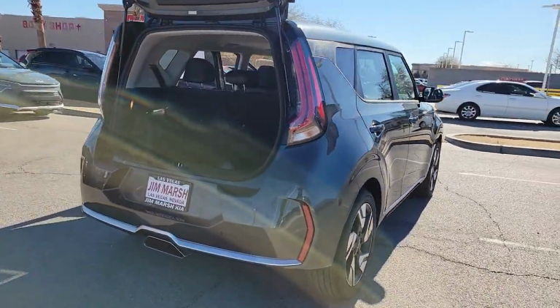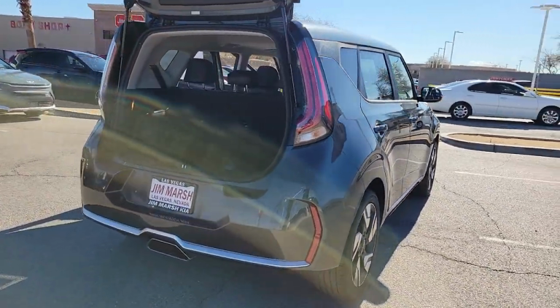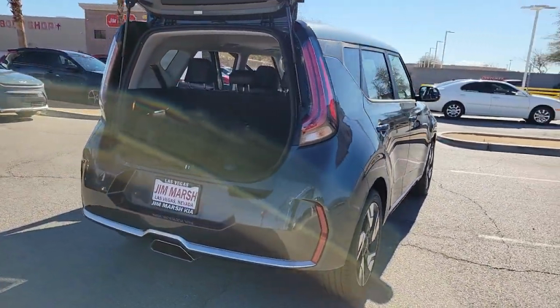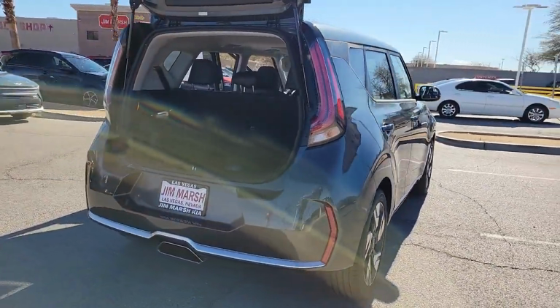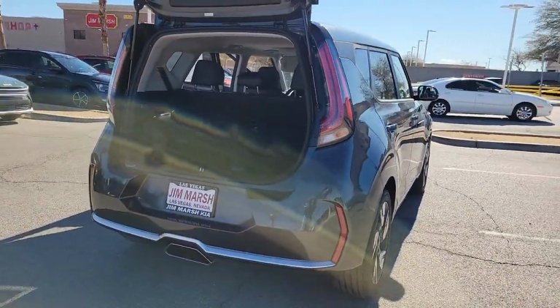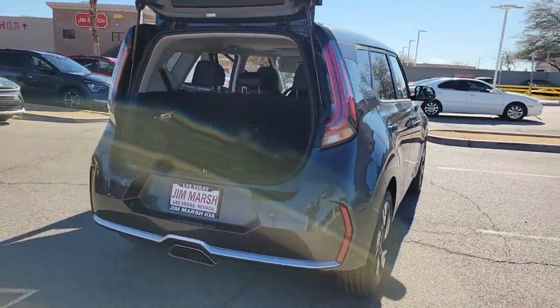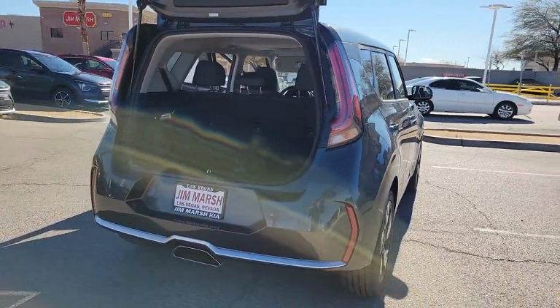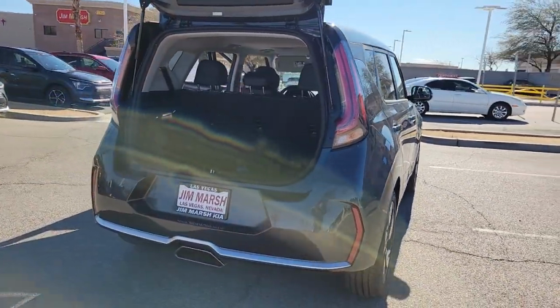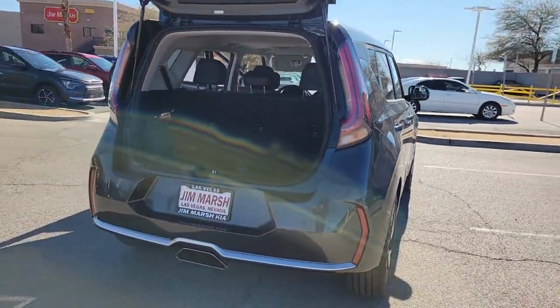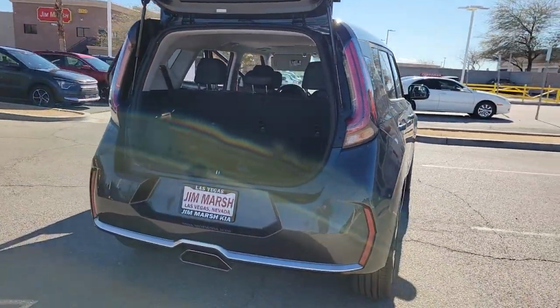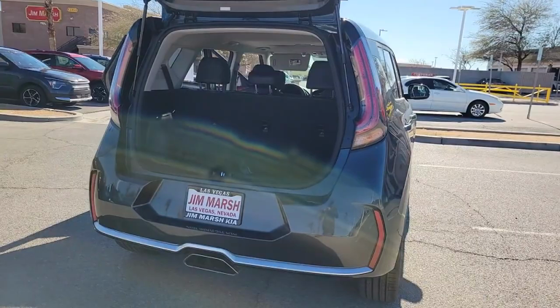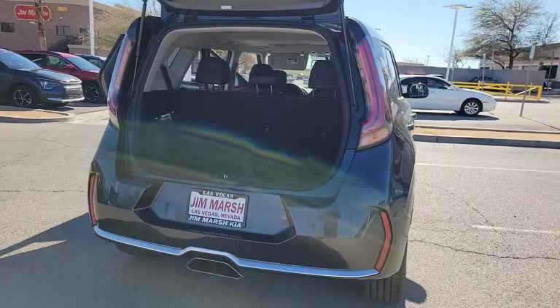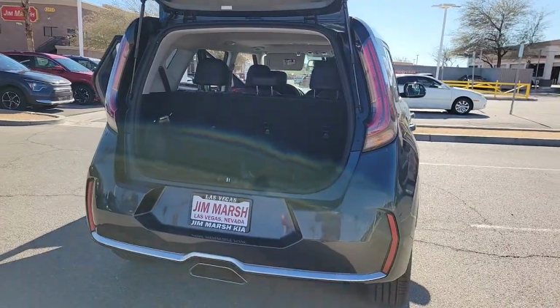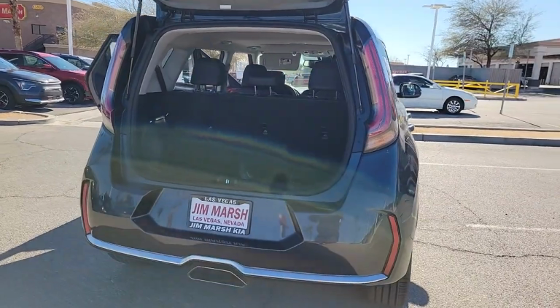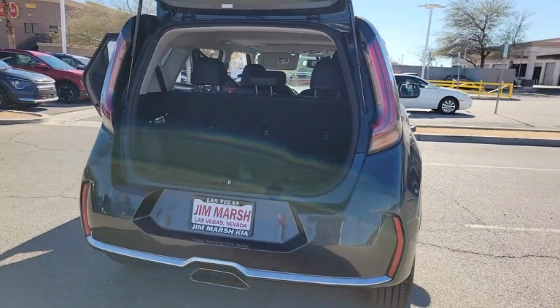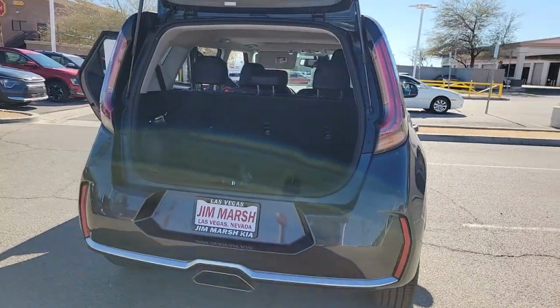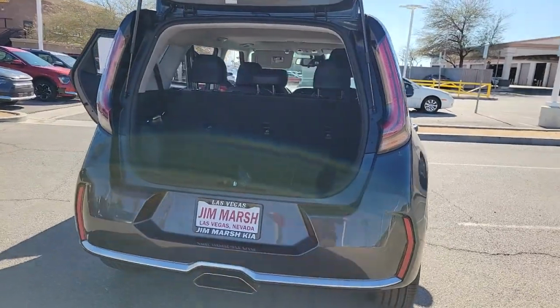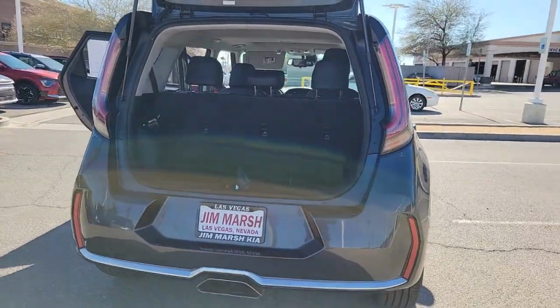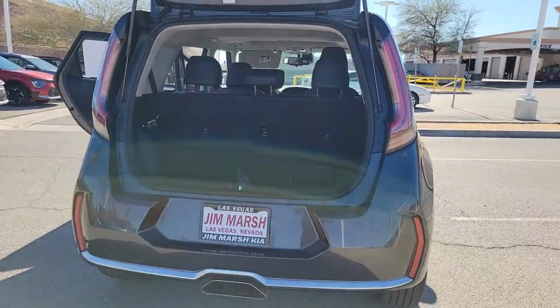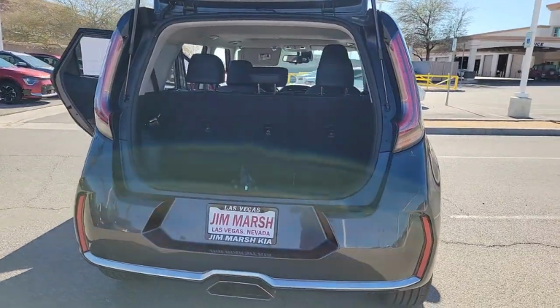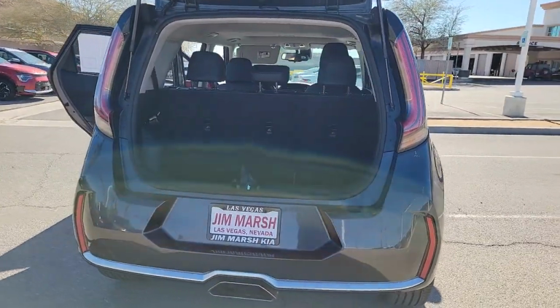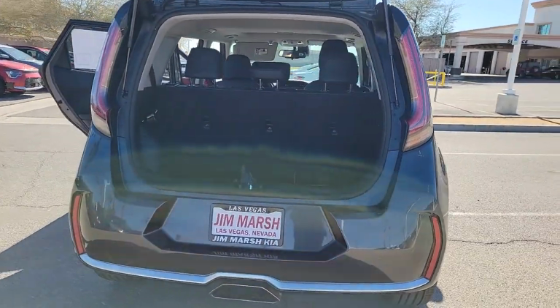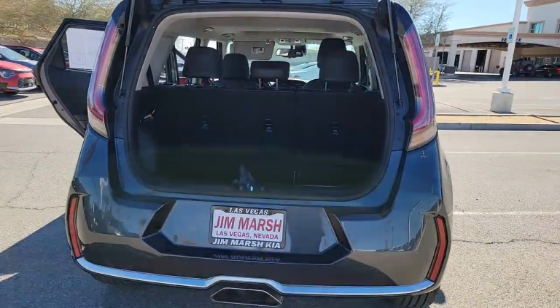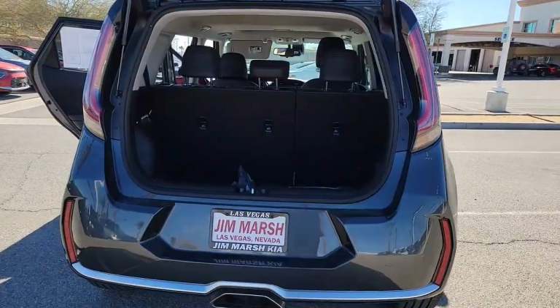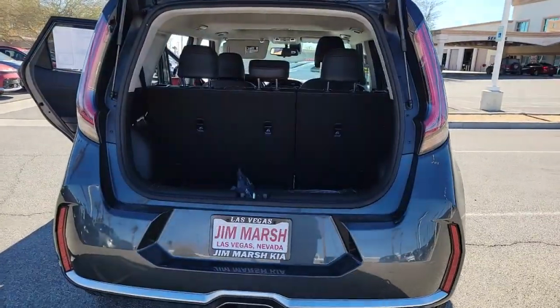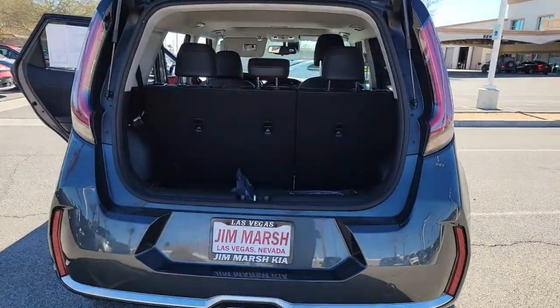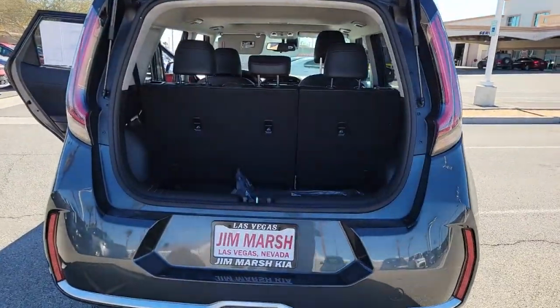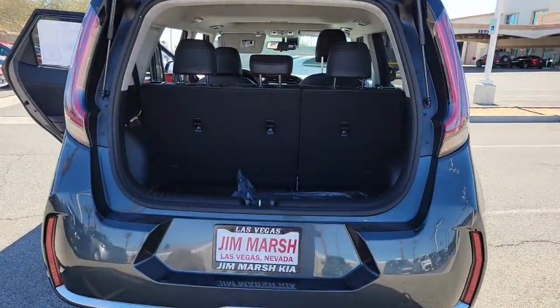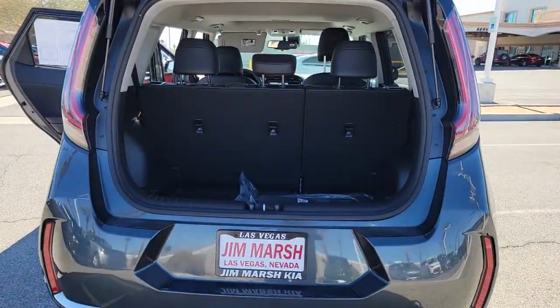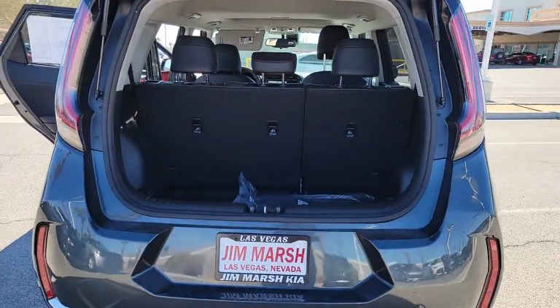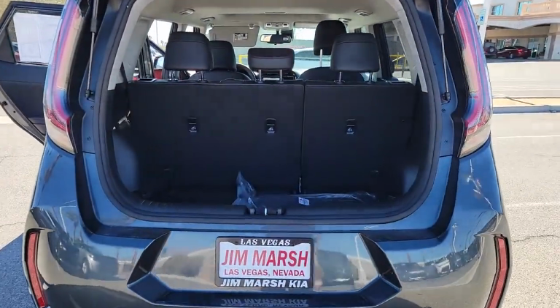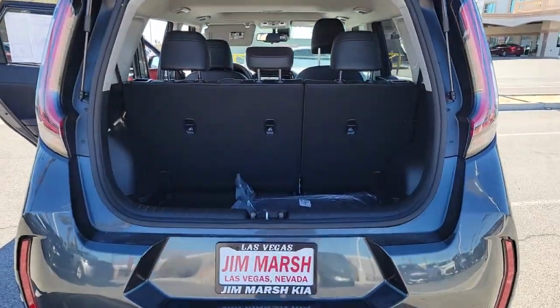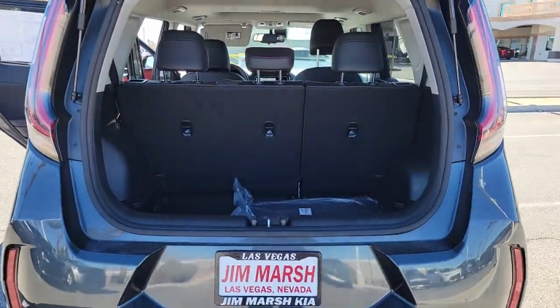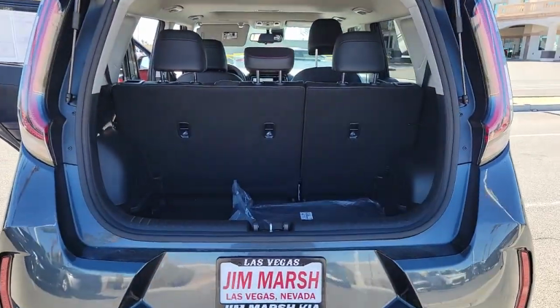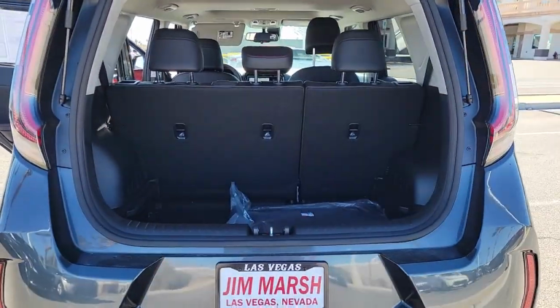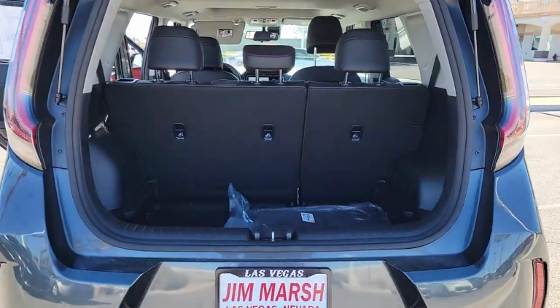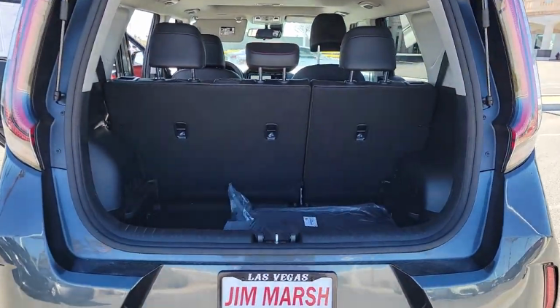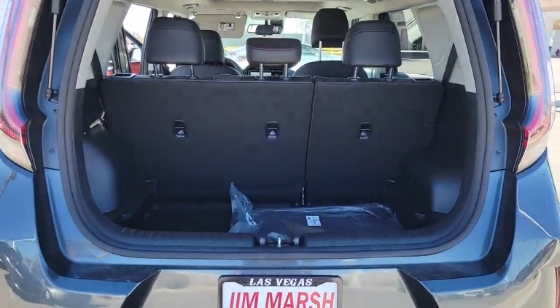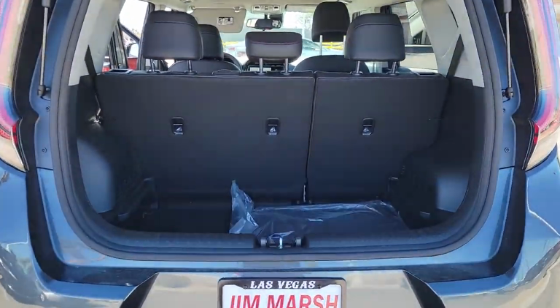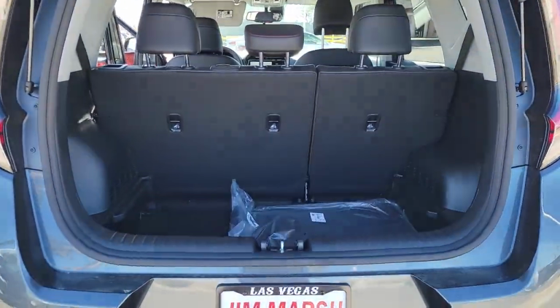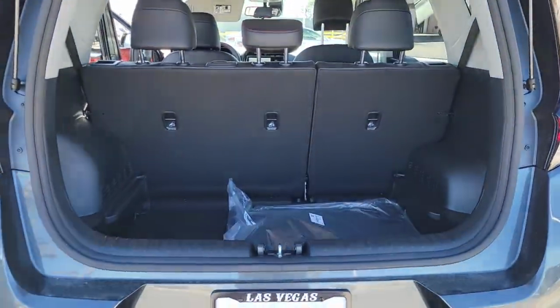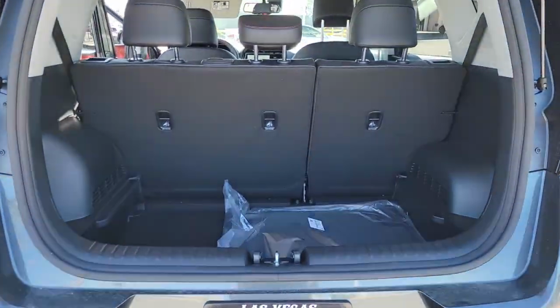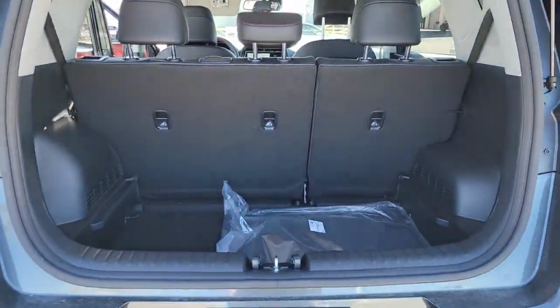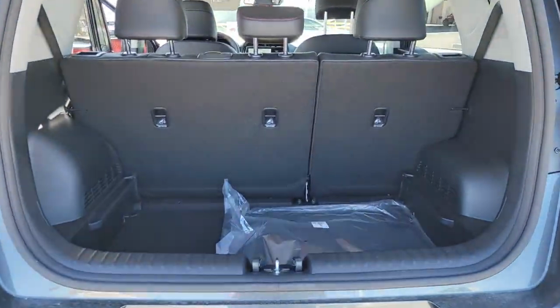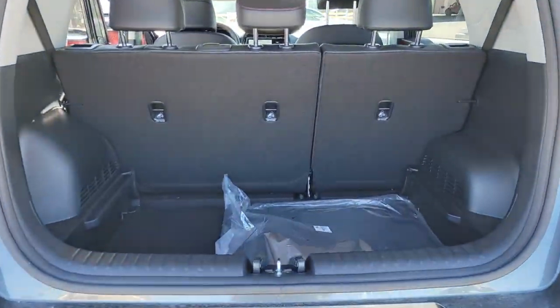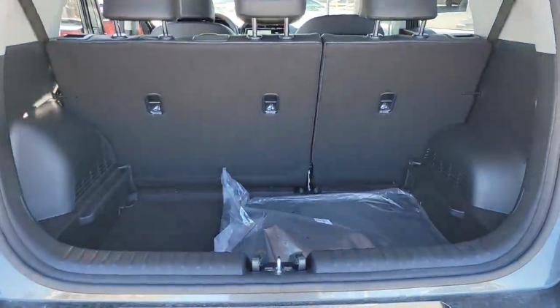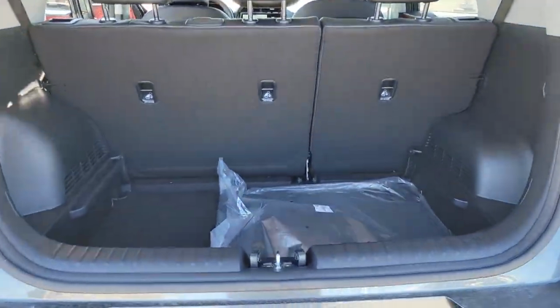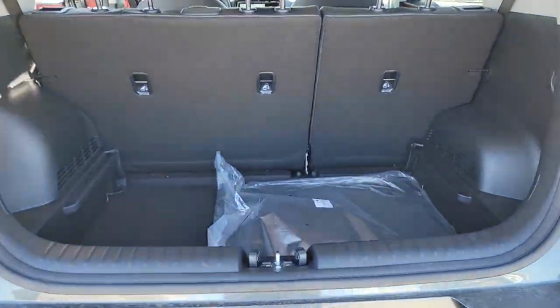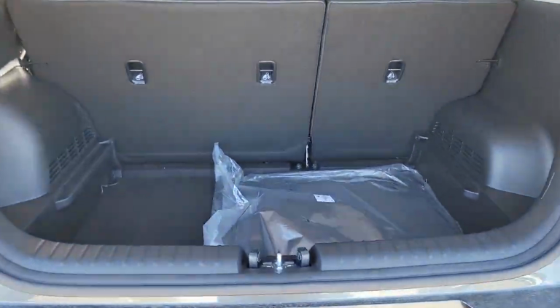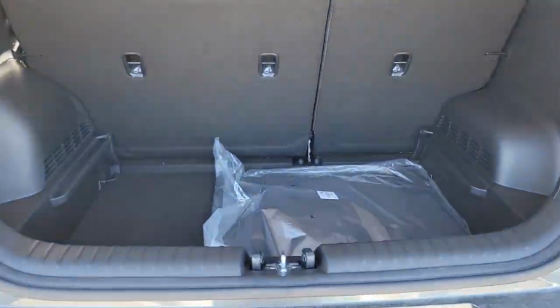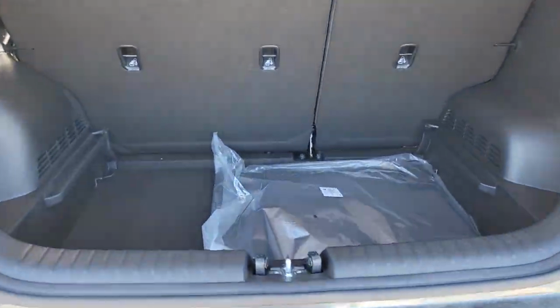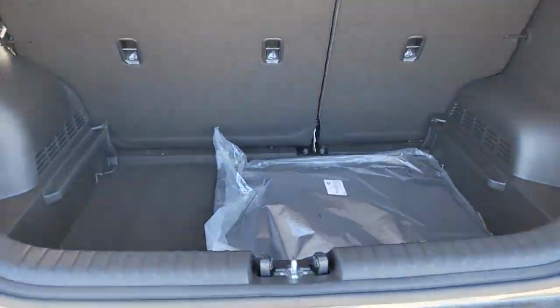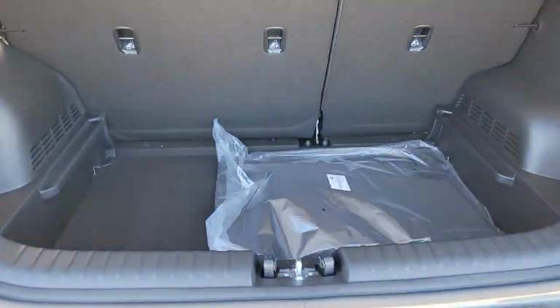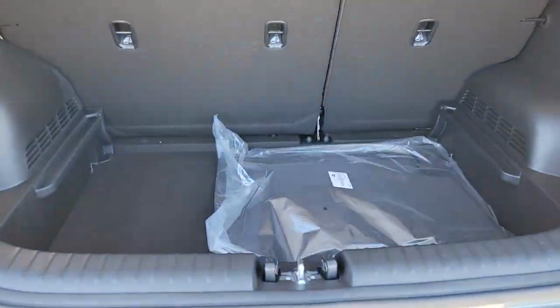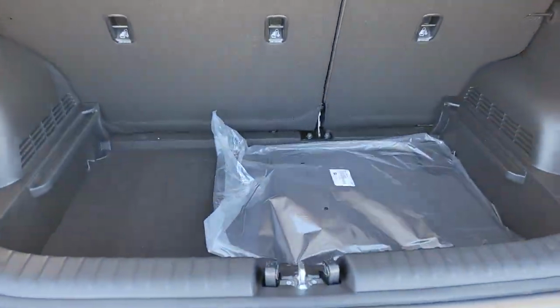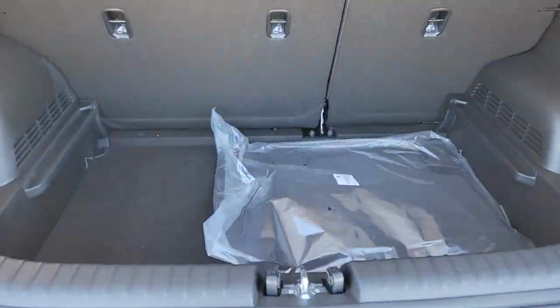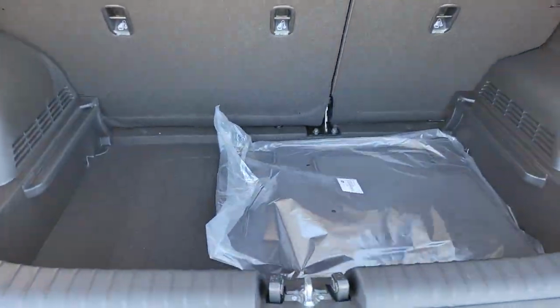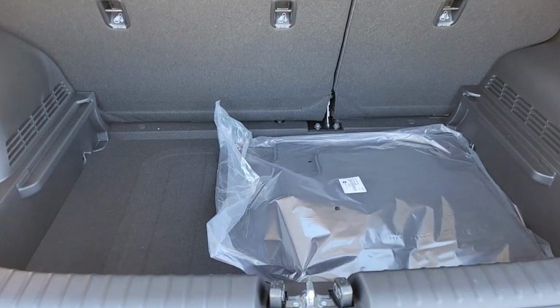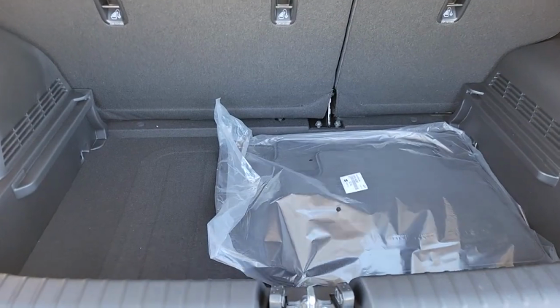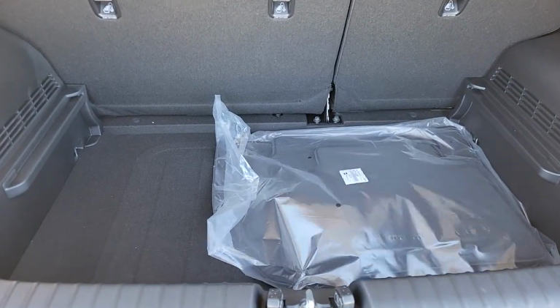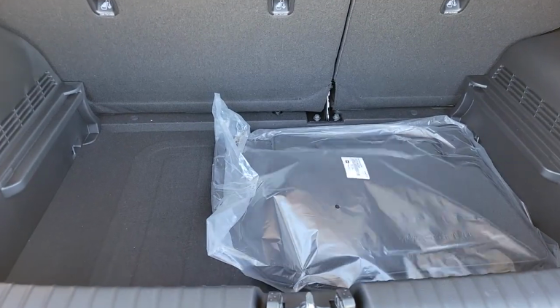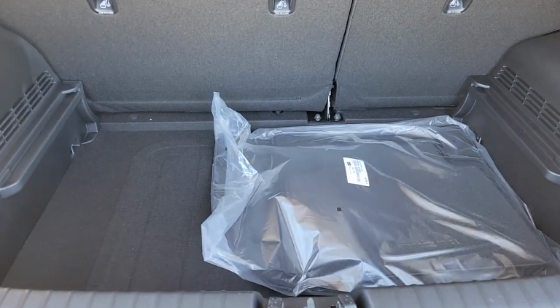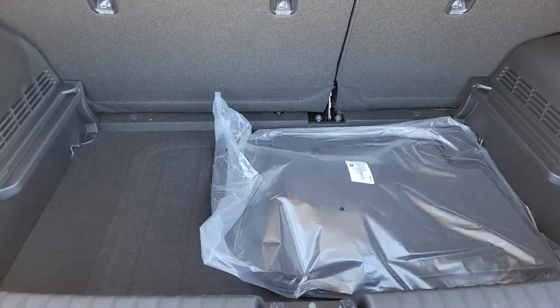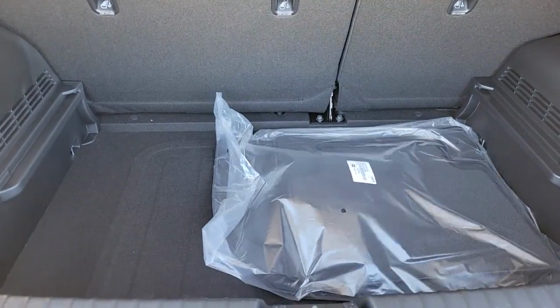Its inspired sense of style combined with an affordable price tag makes this subcompact crossover SUV completely irresistible.